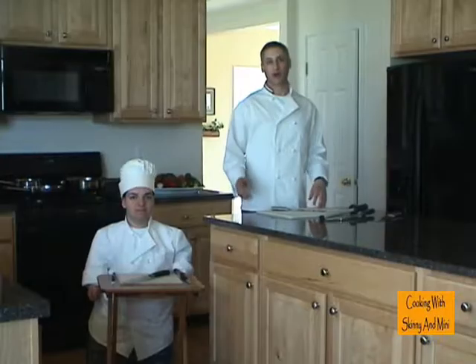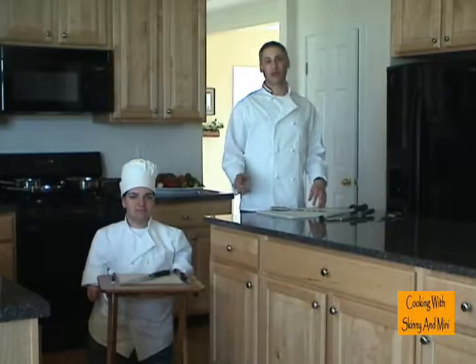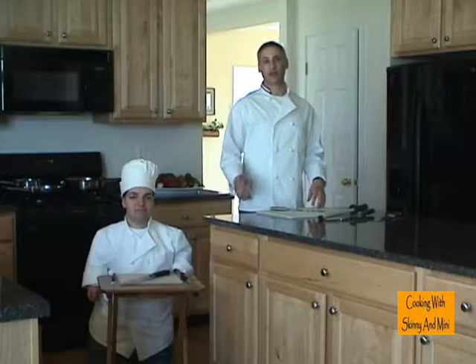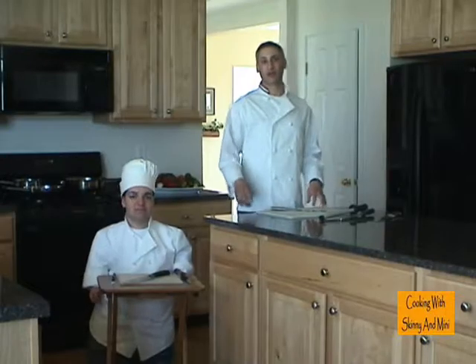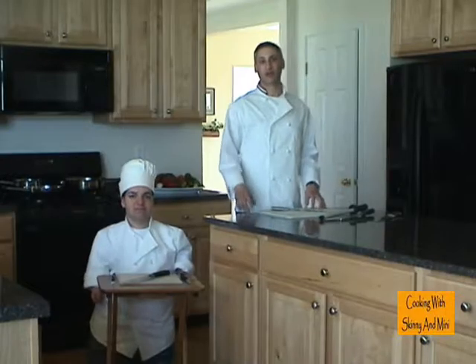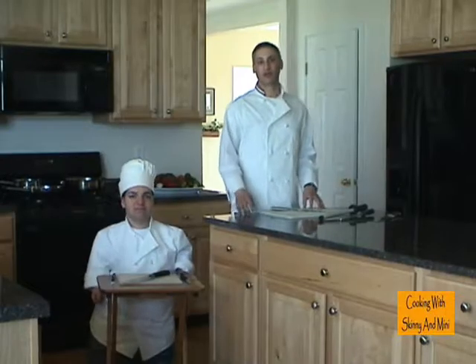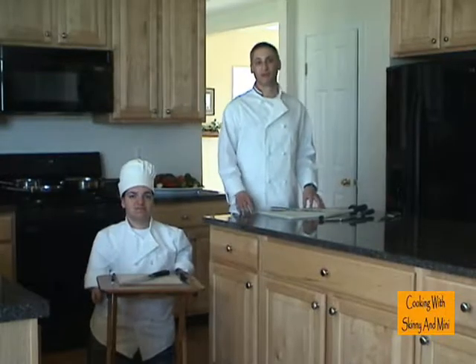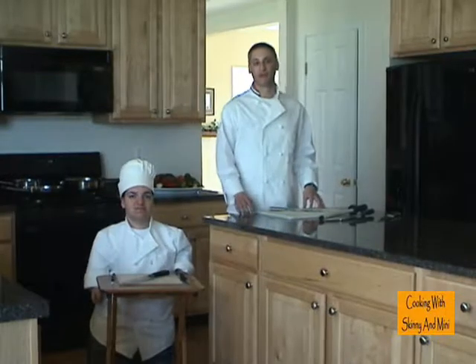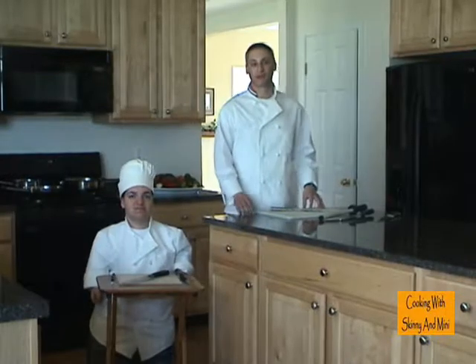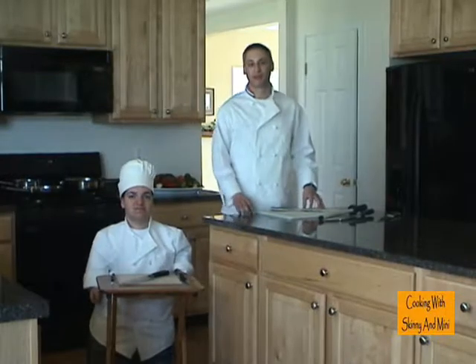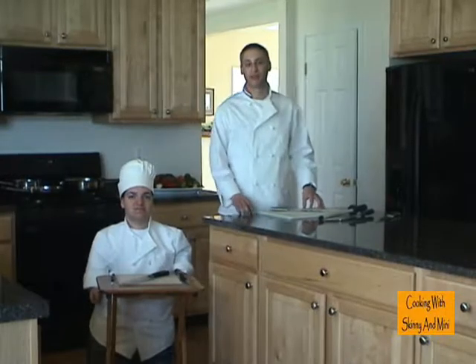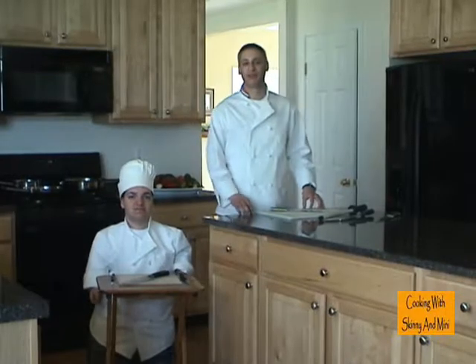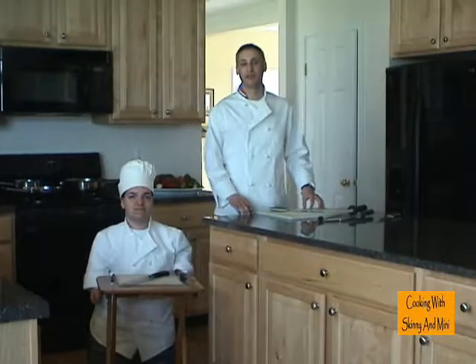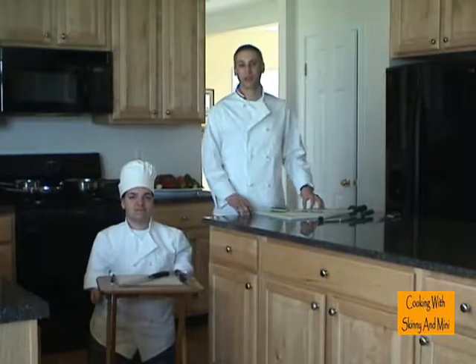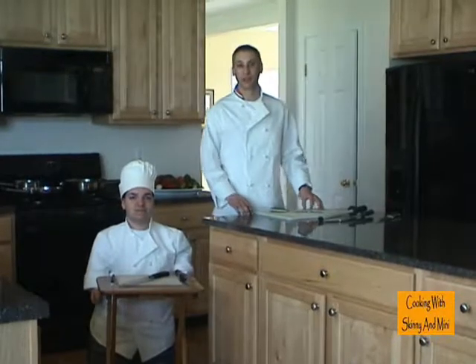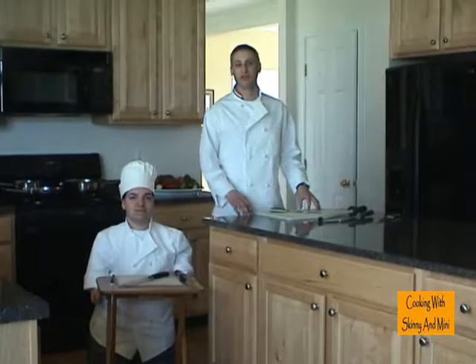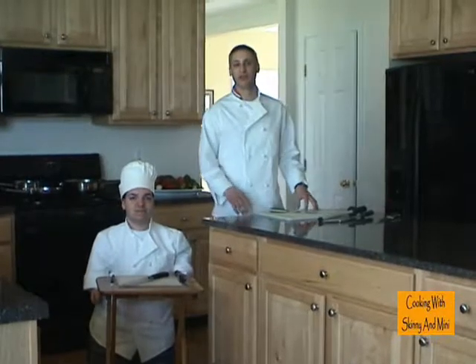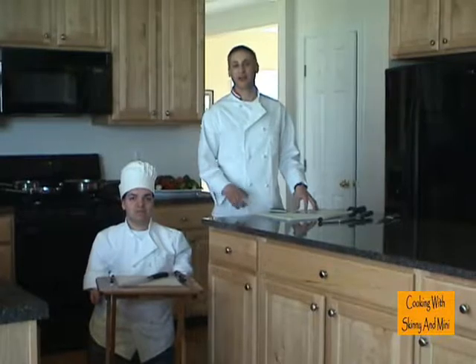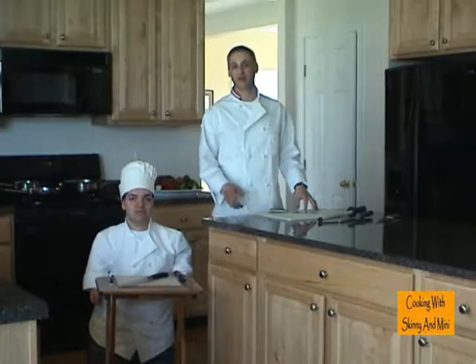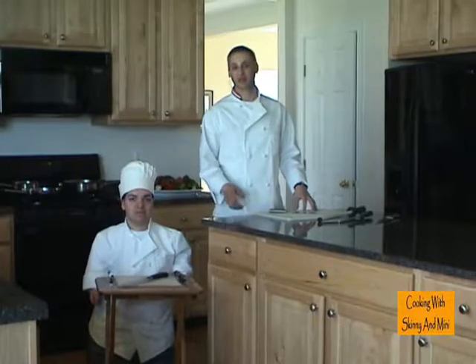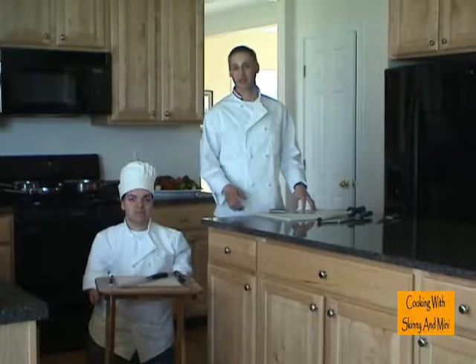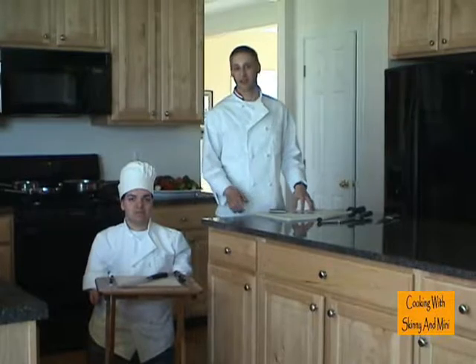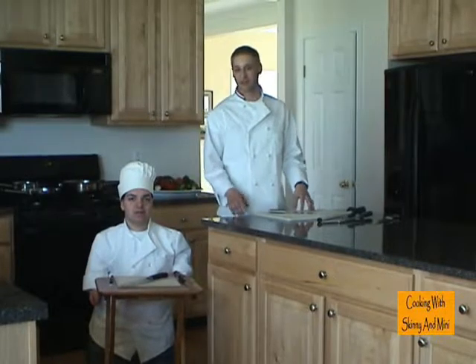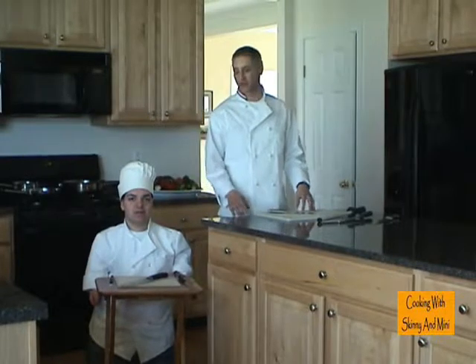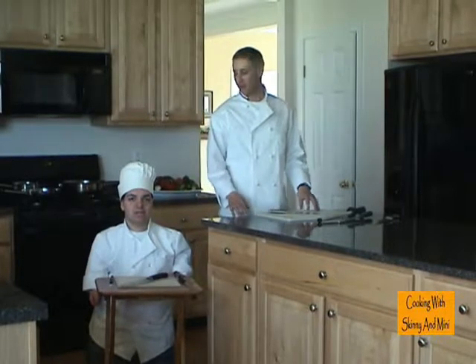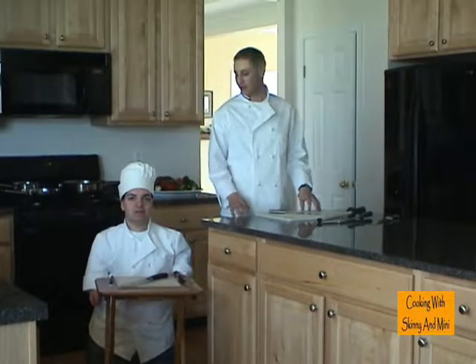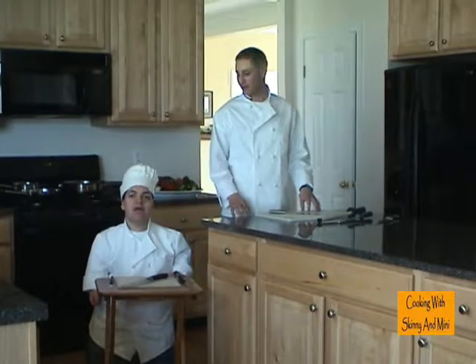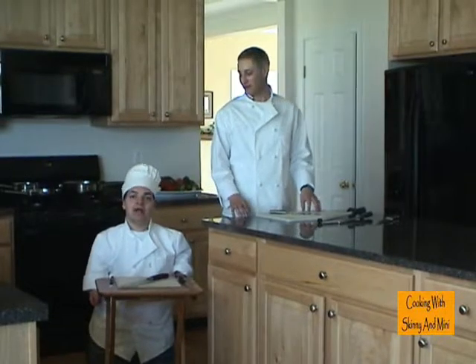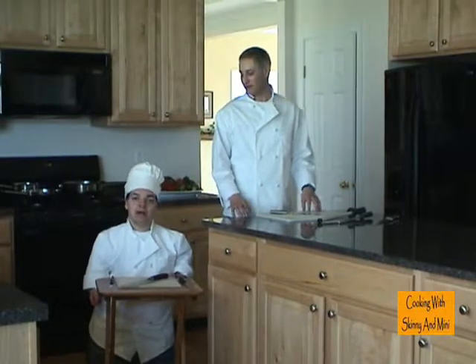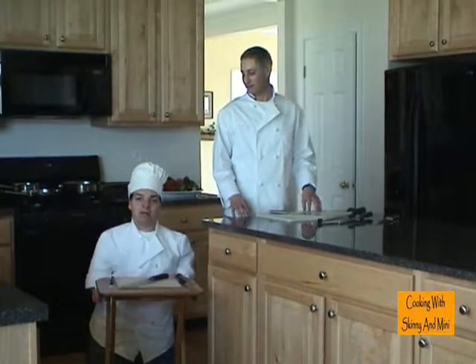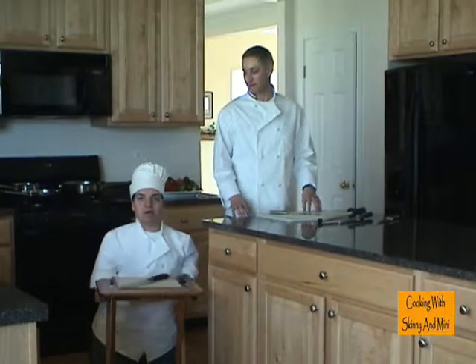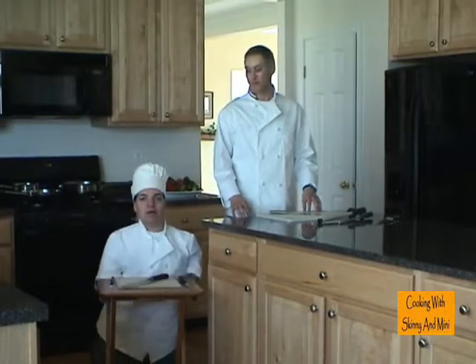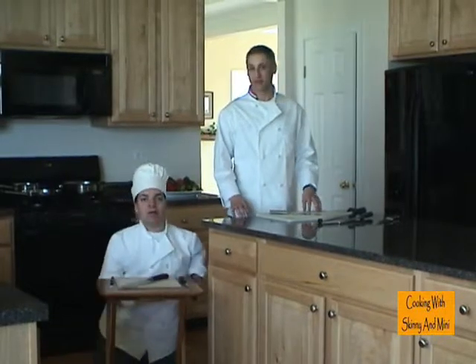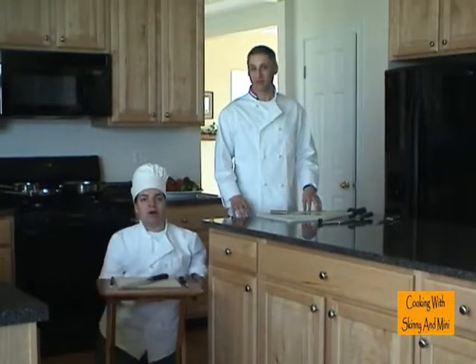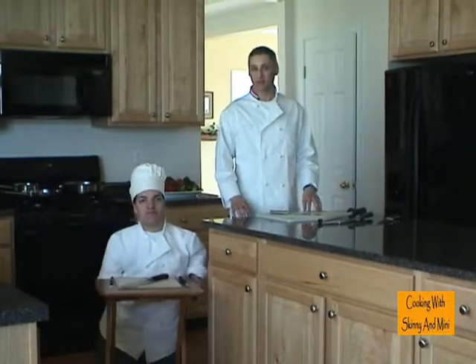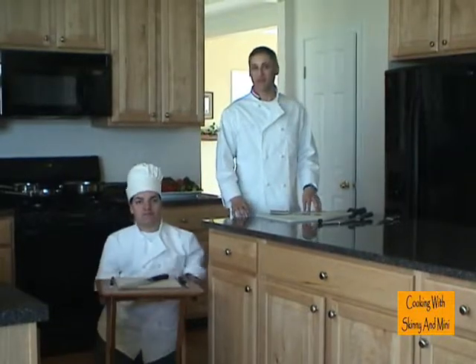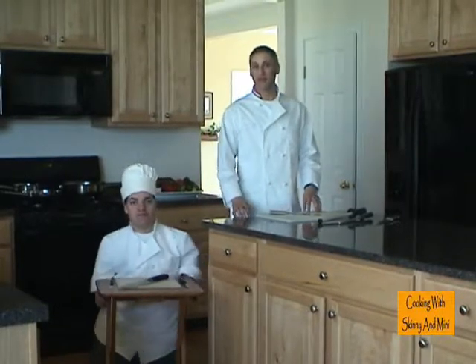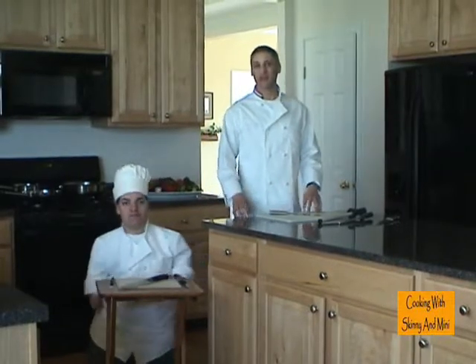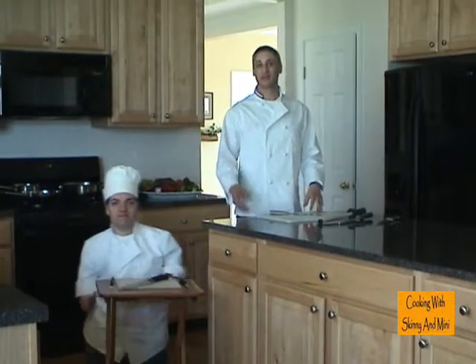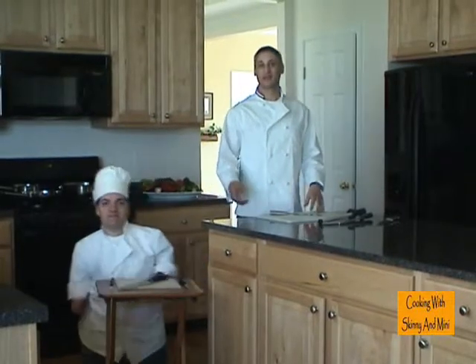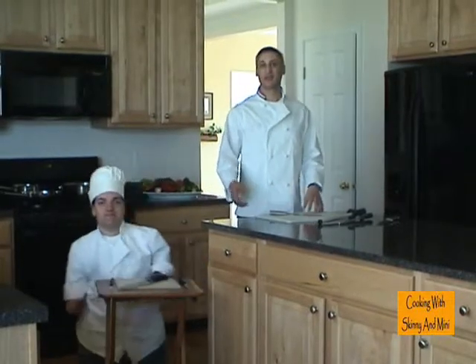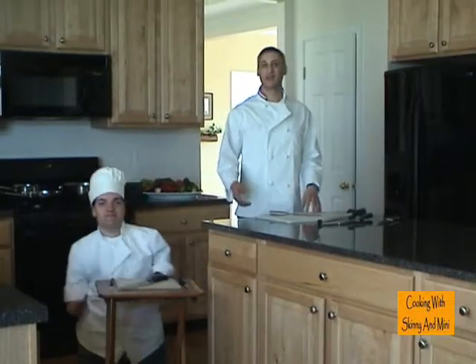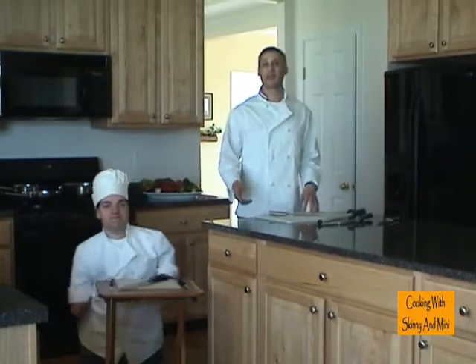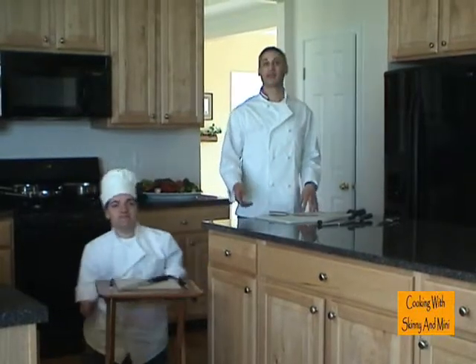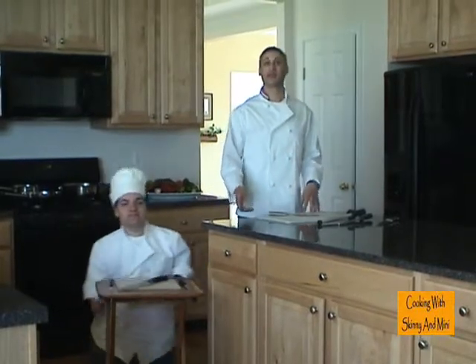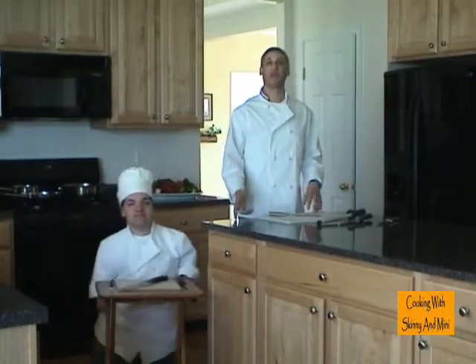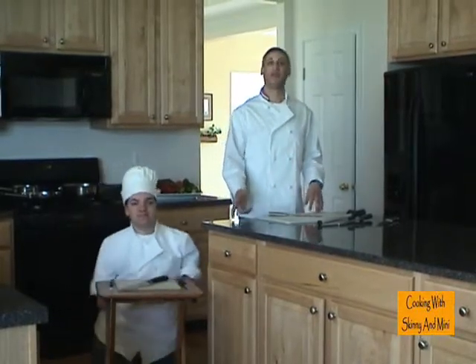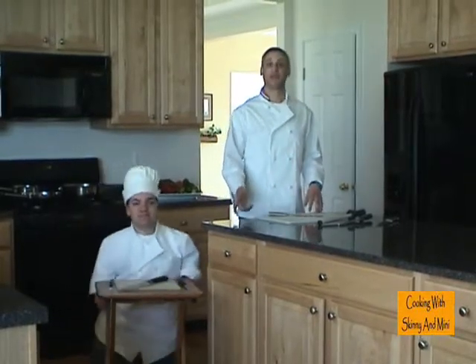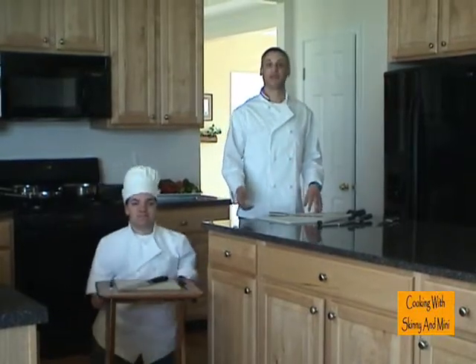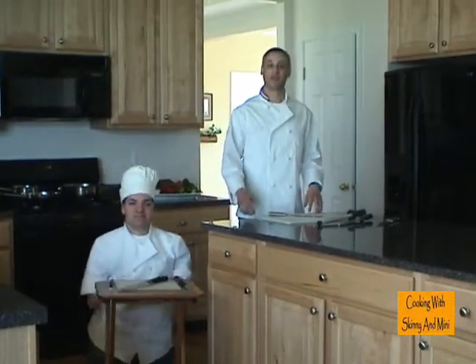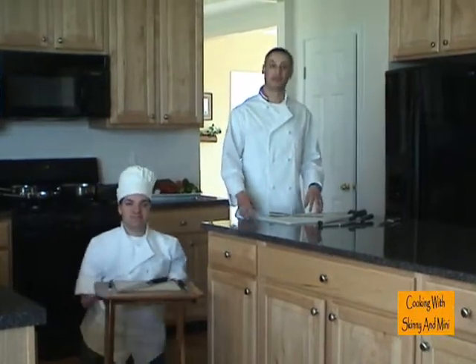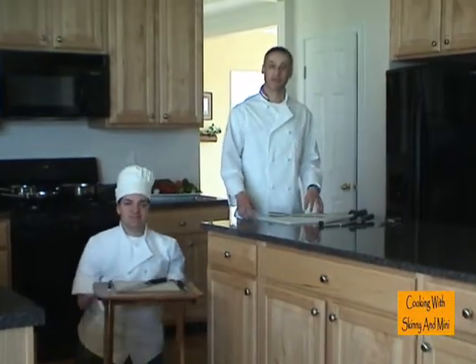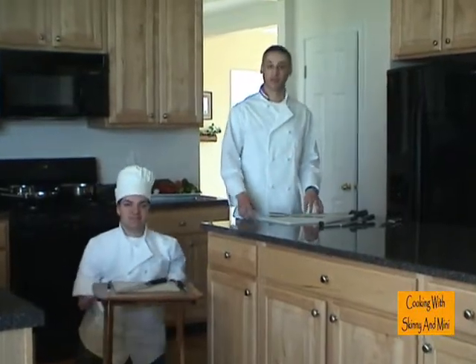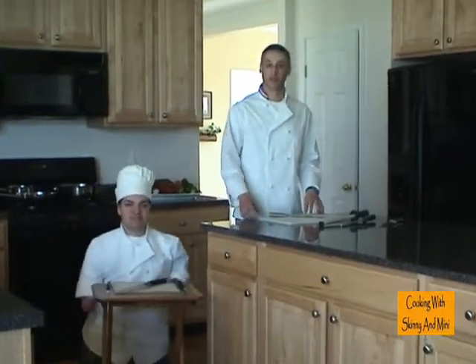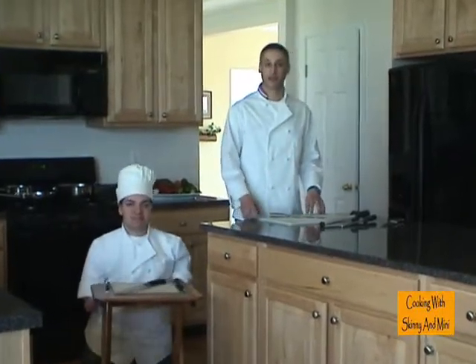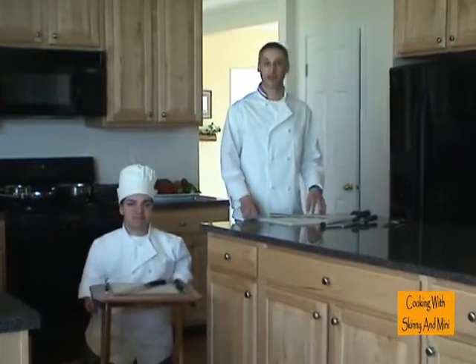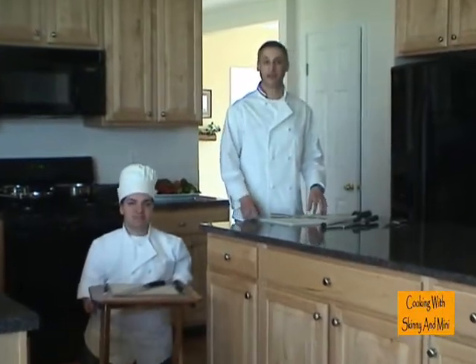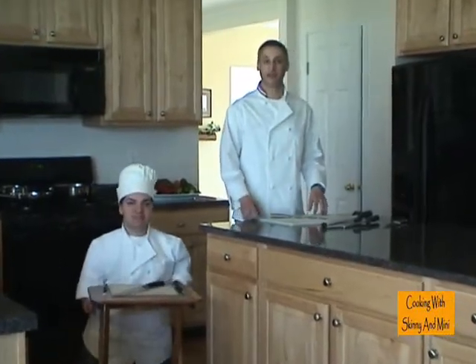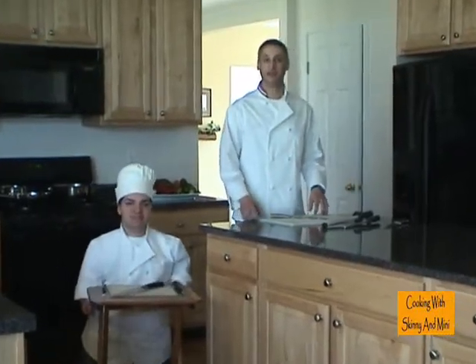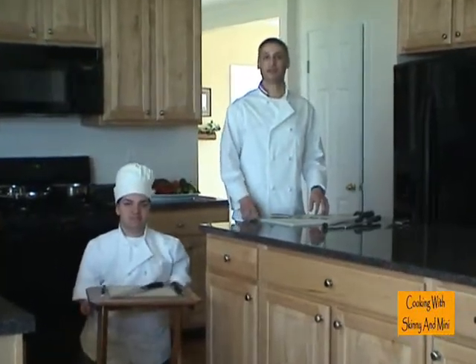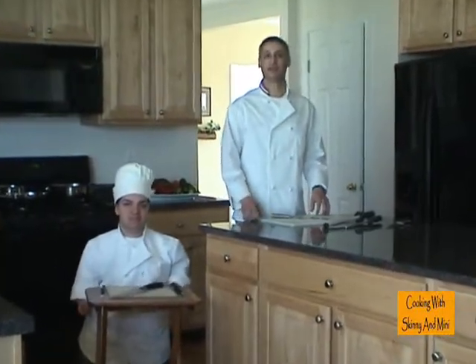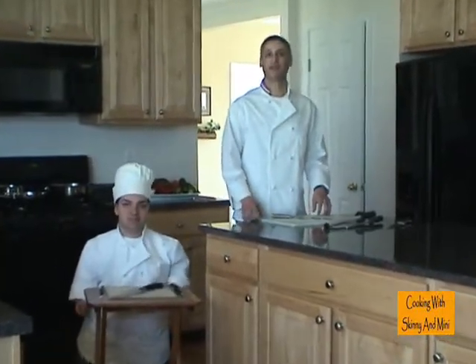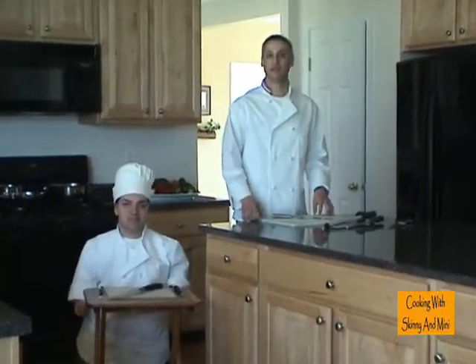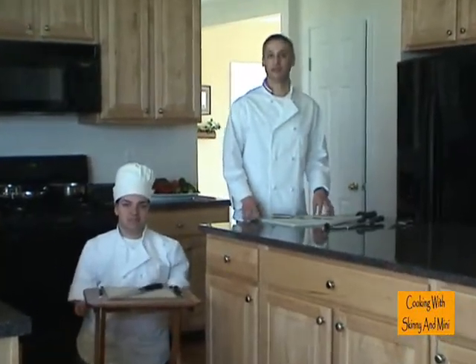Welcome to Cooking with Skinny and Minnie. I'm Chef Doug. And I'm Chuck Love. And today we're going to learn how to use a knife.